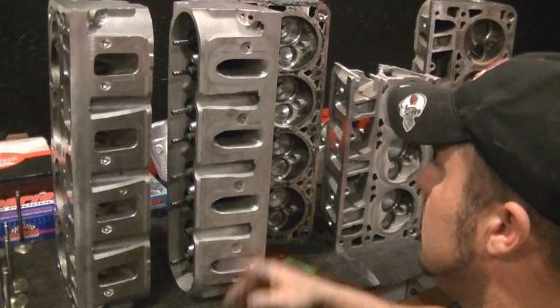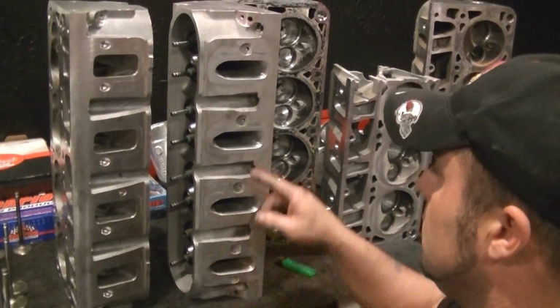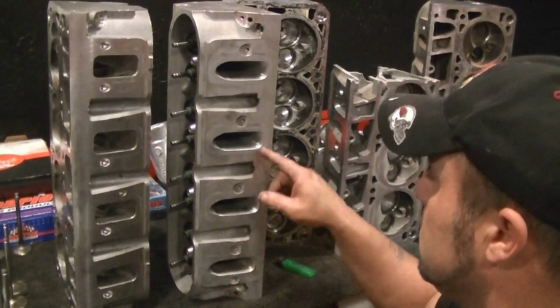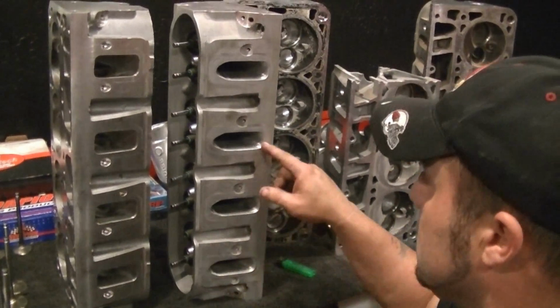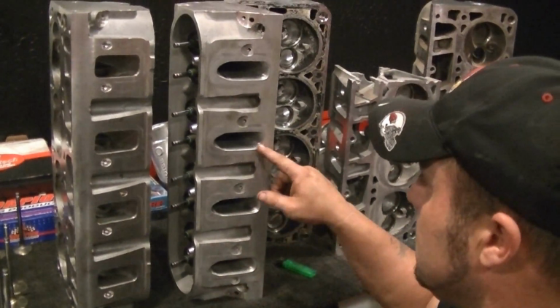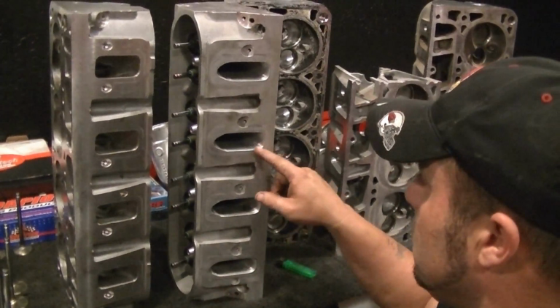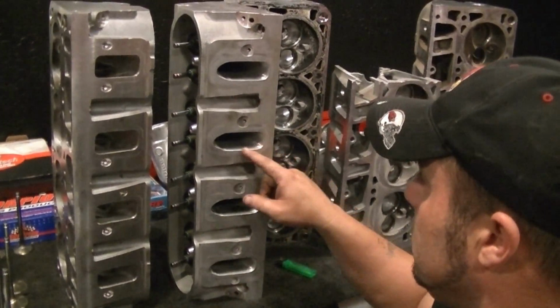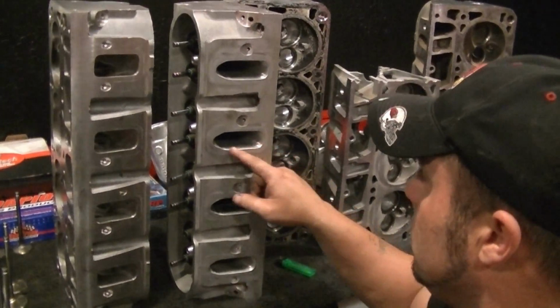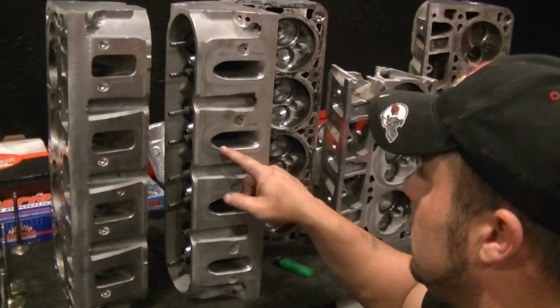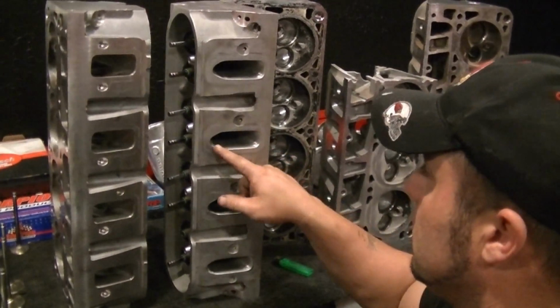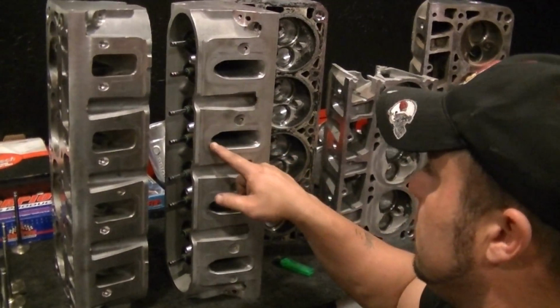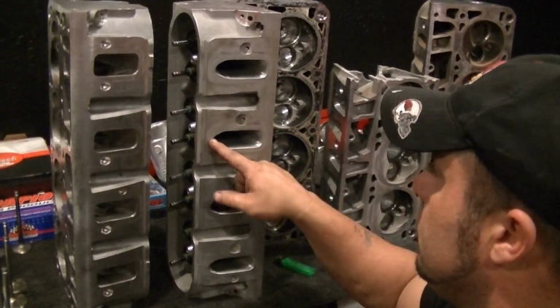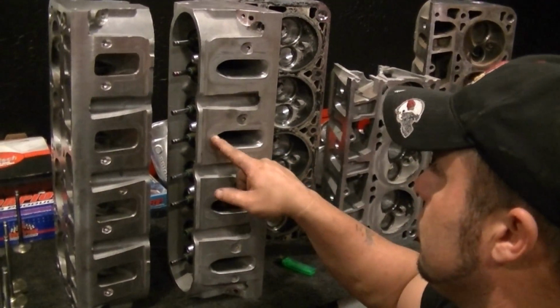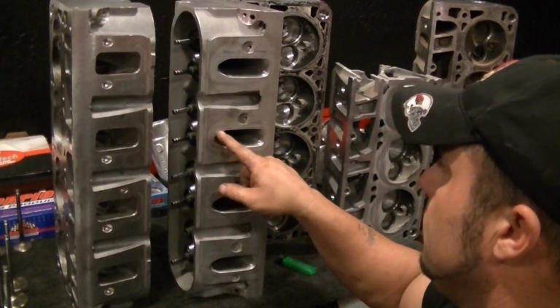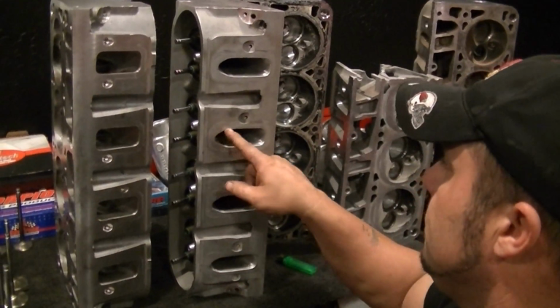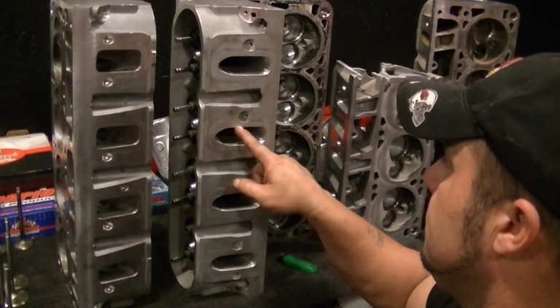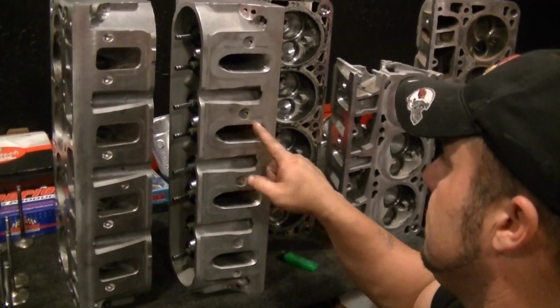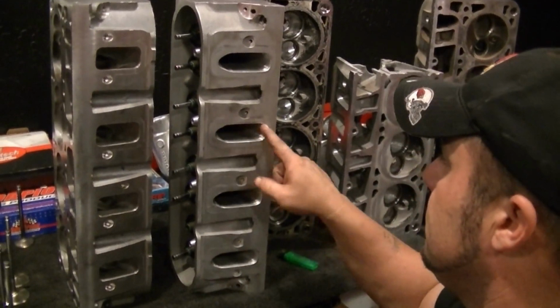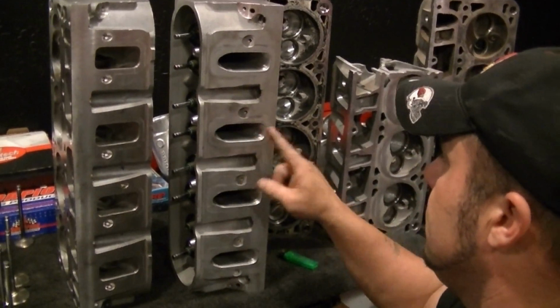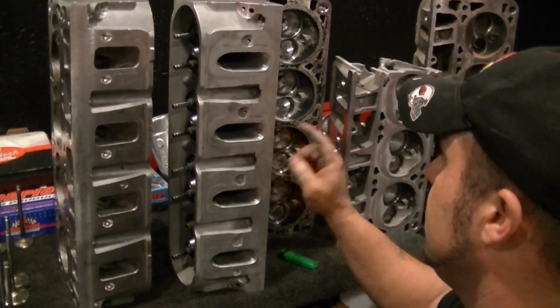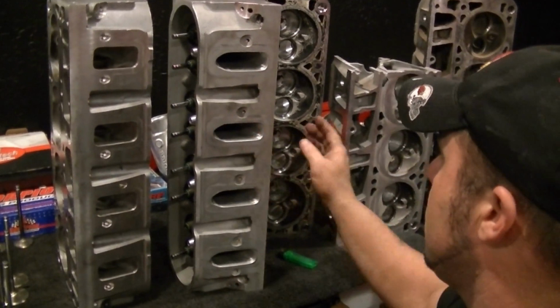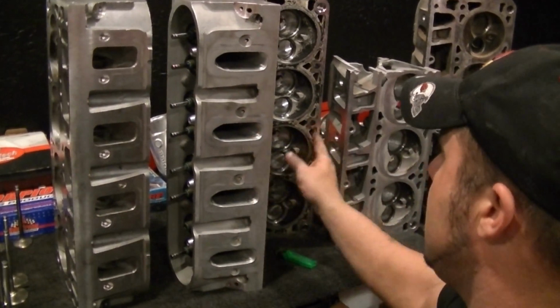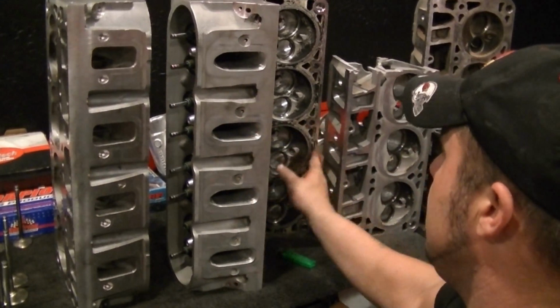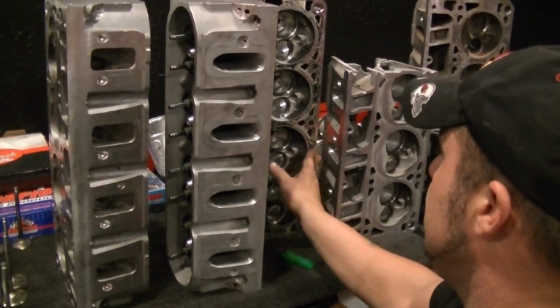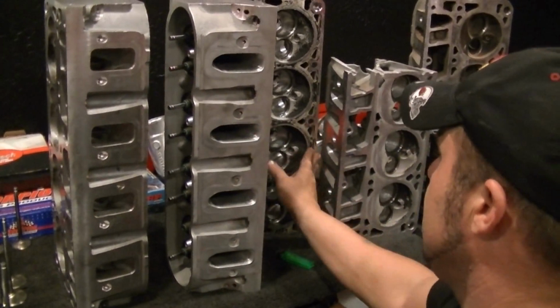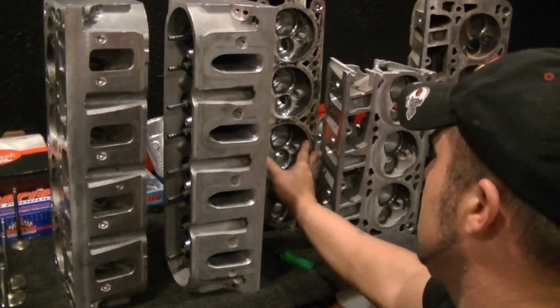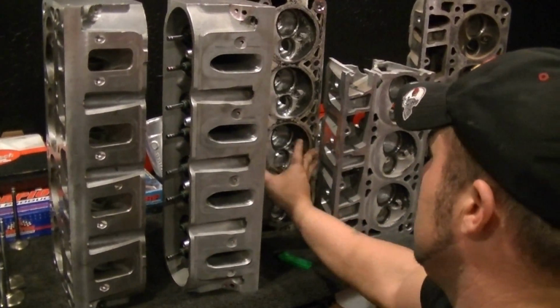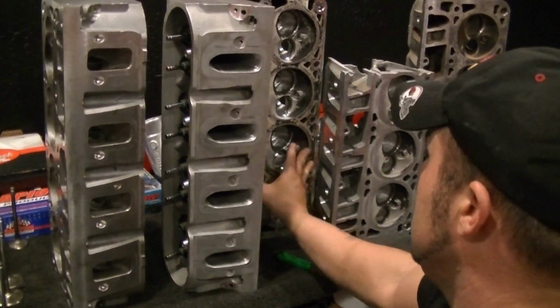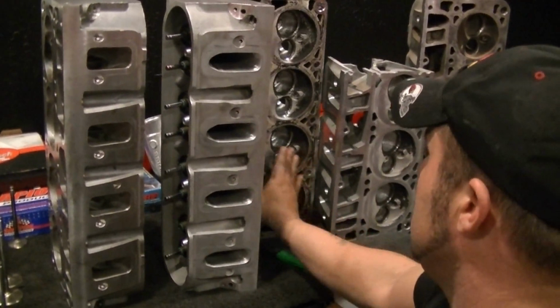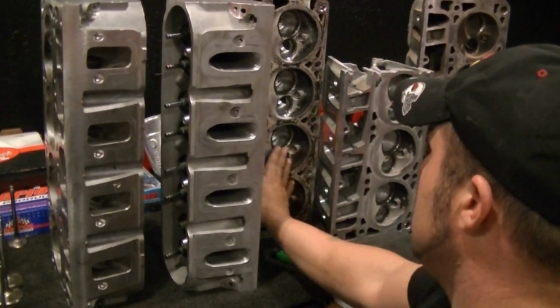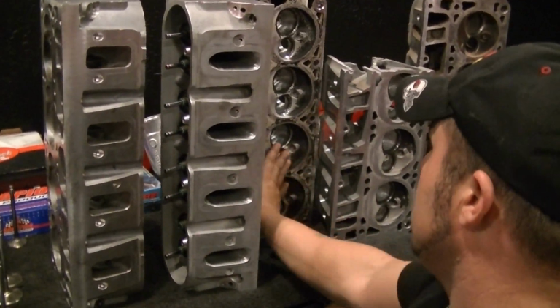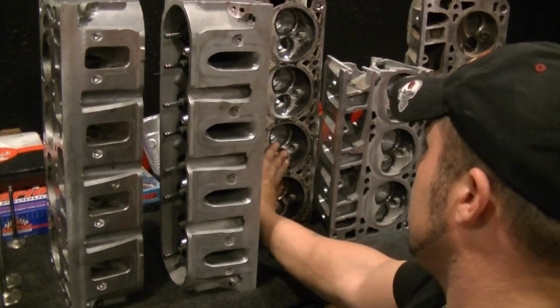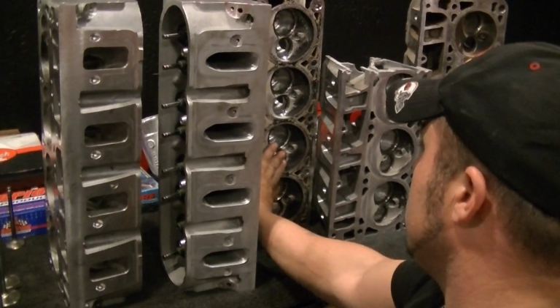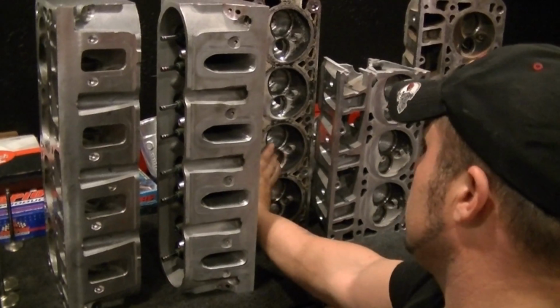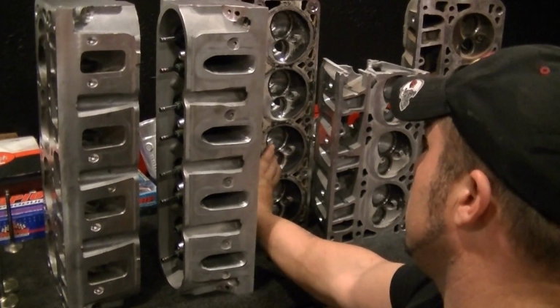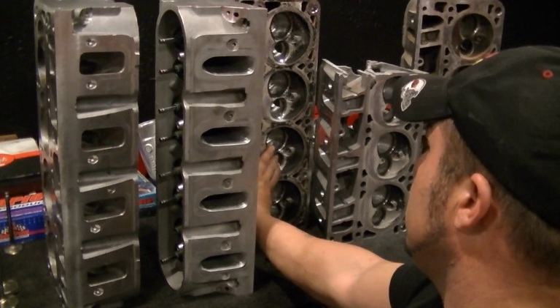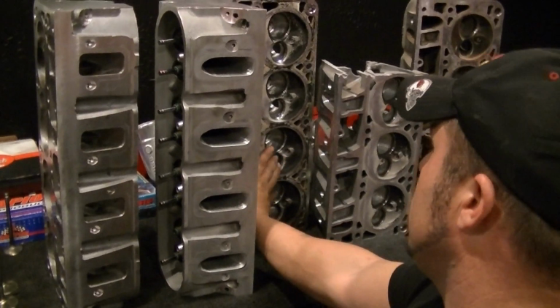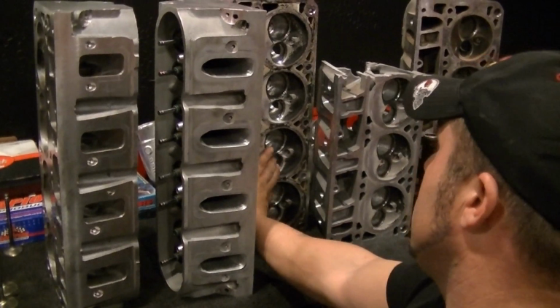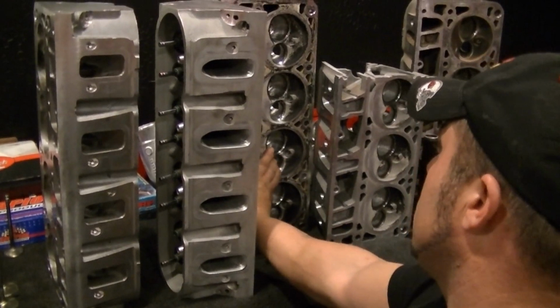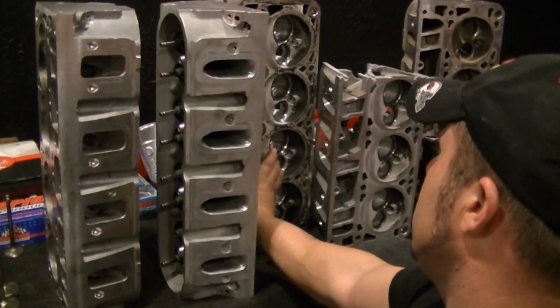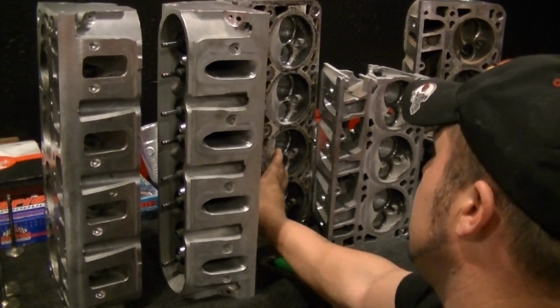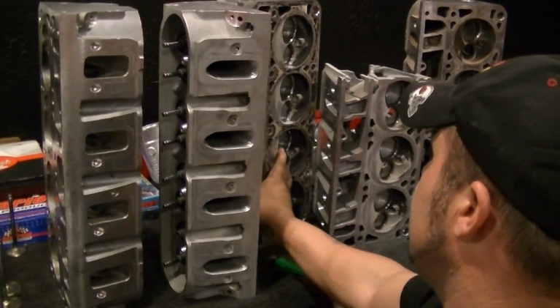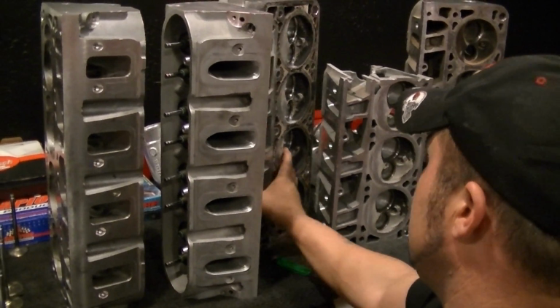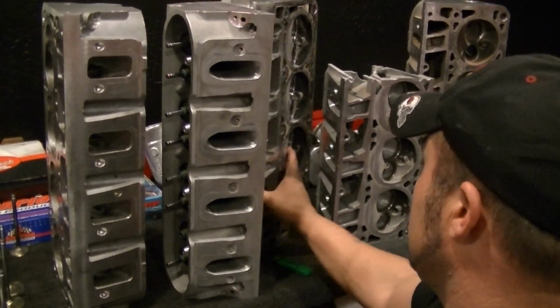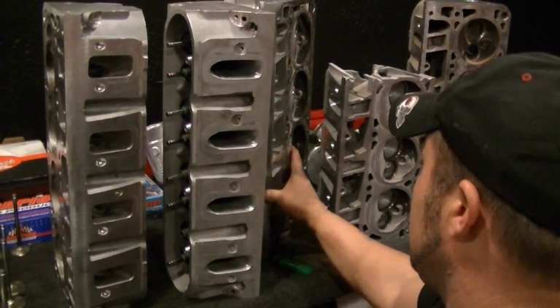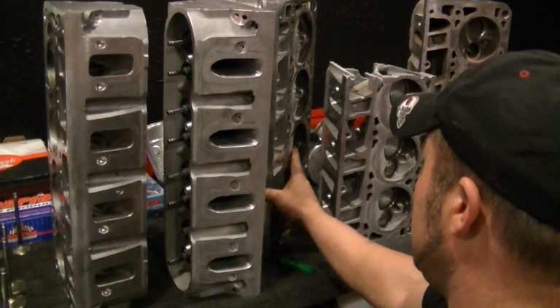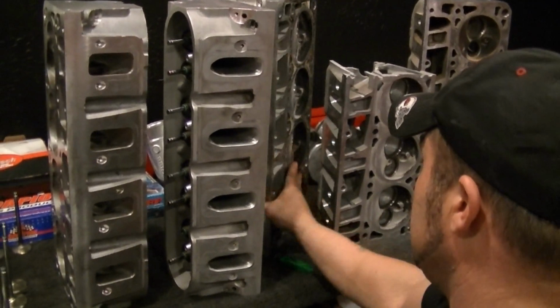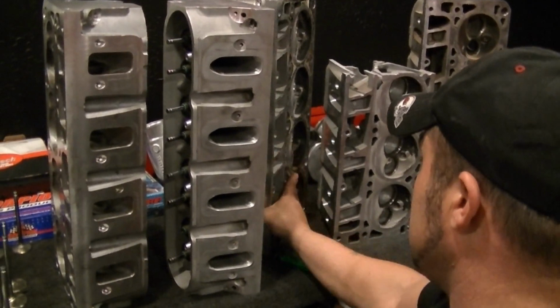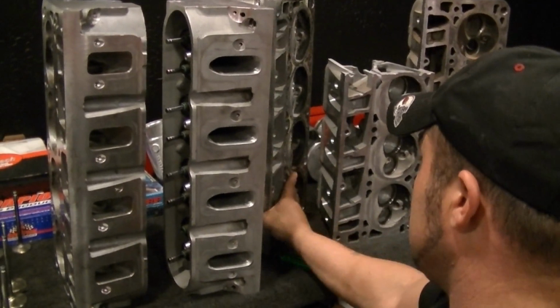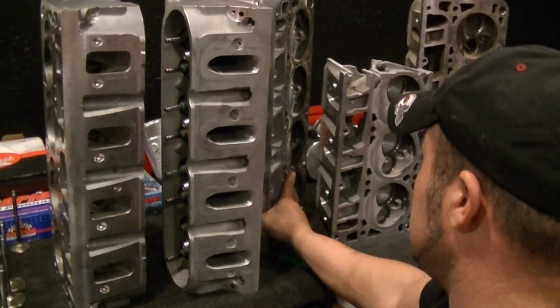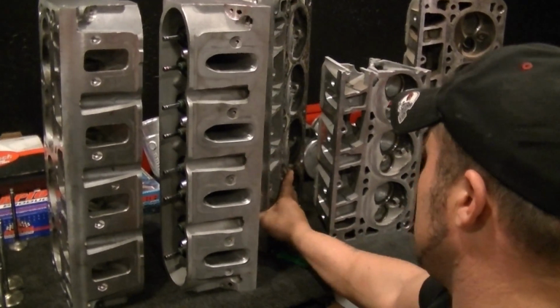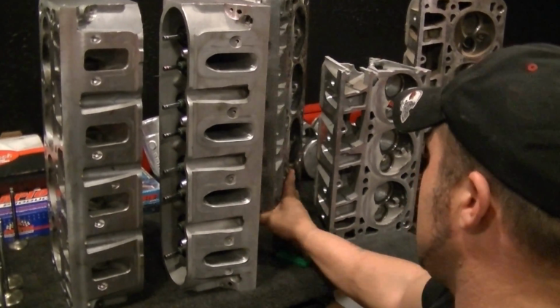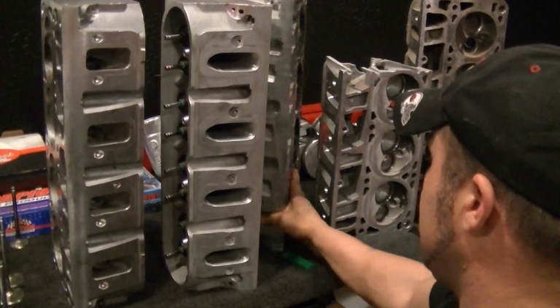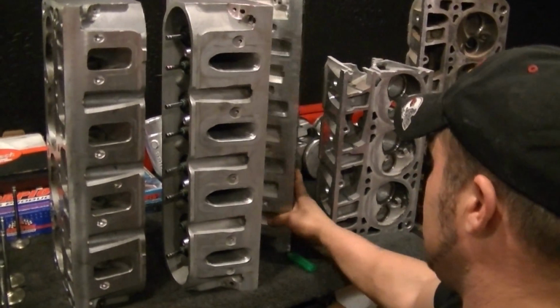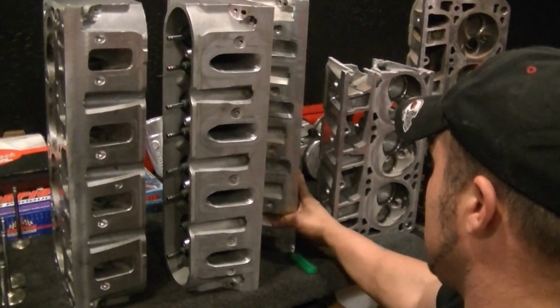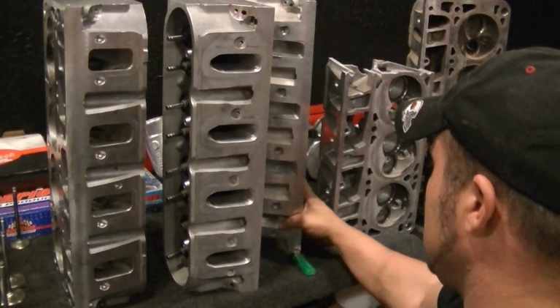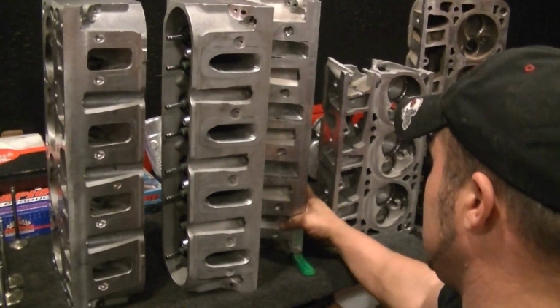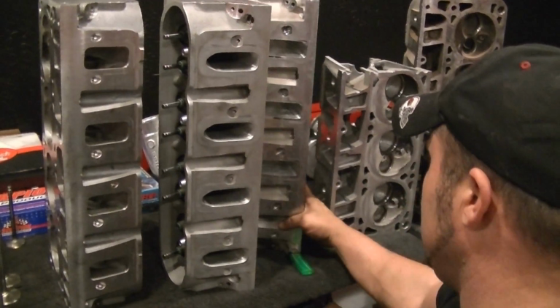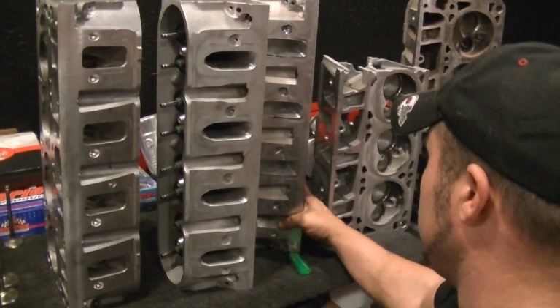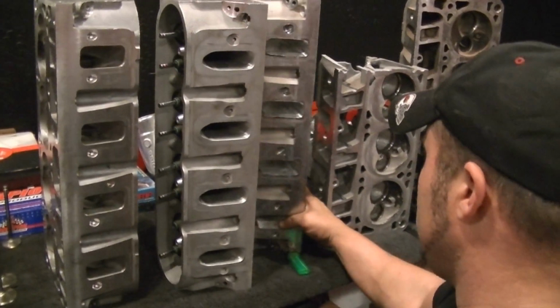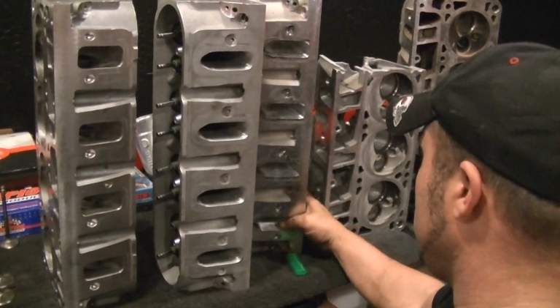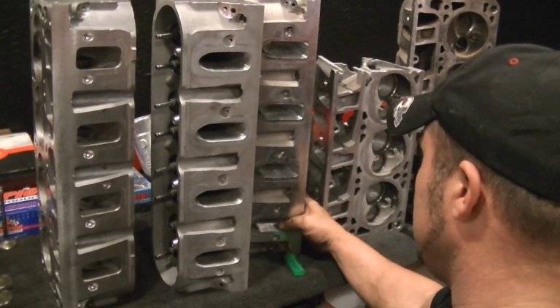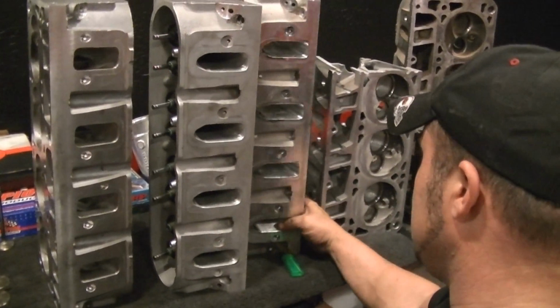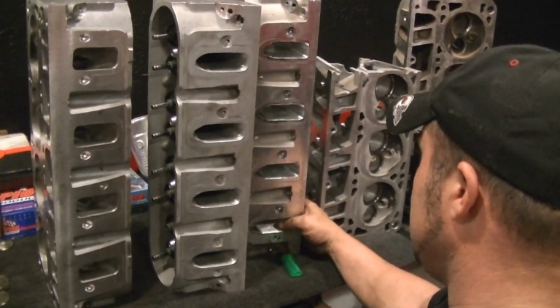It looks like the window in a cathedral. Those will only work with cathedral port intakes or aftermarket cathedral port intakes.